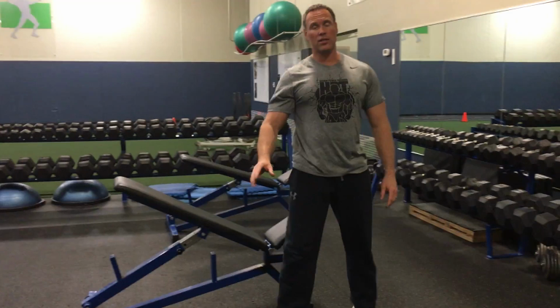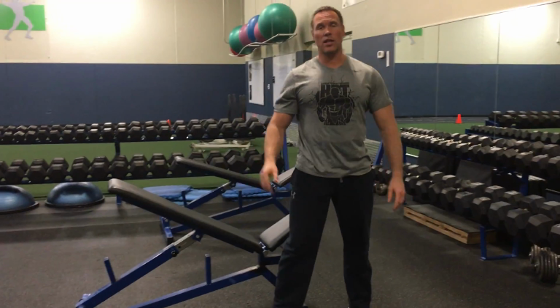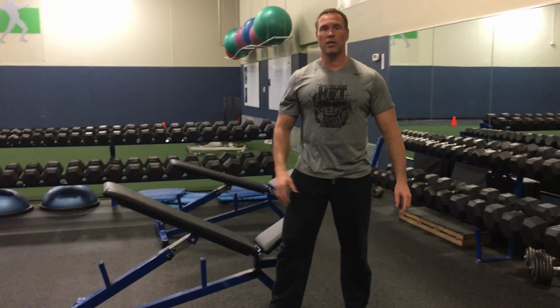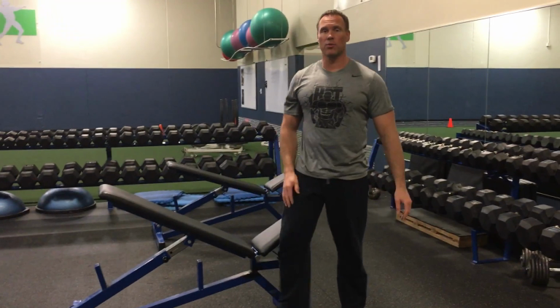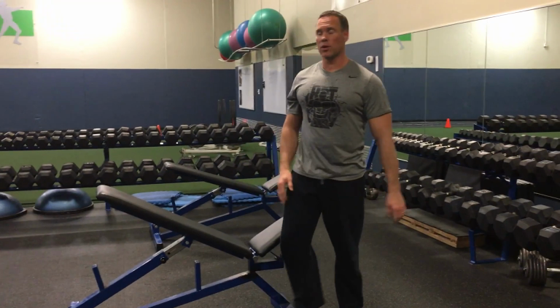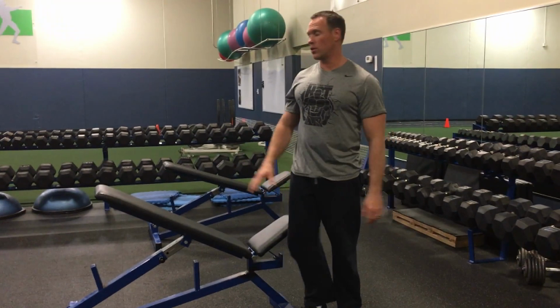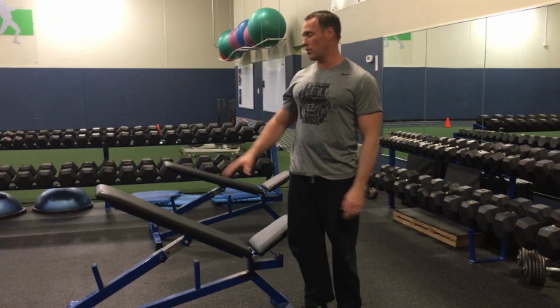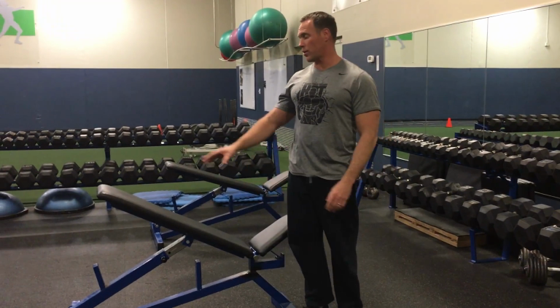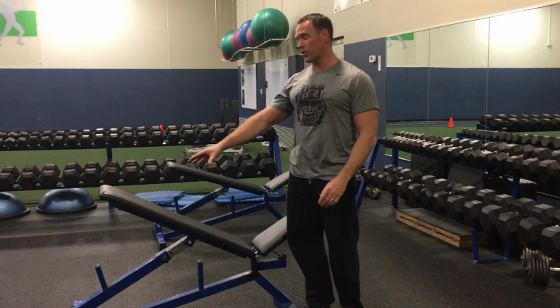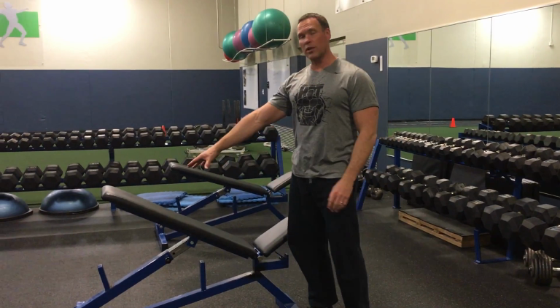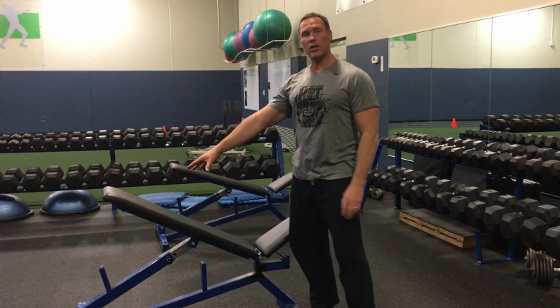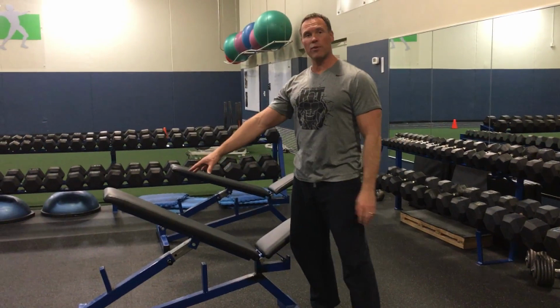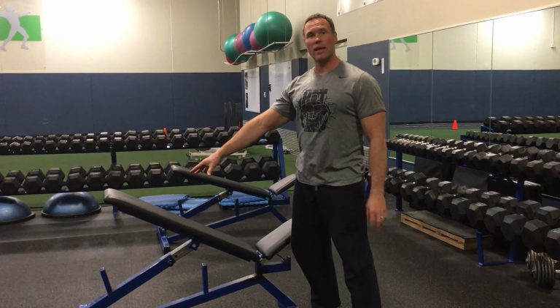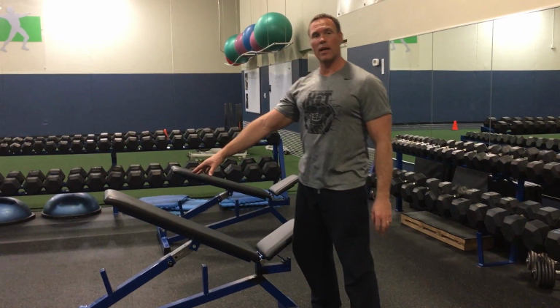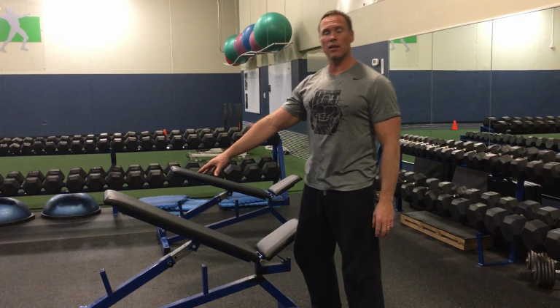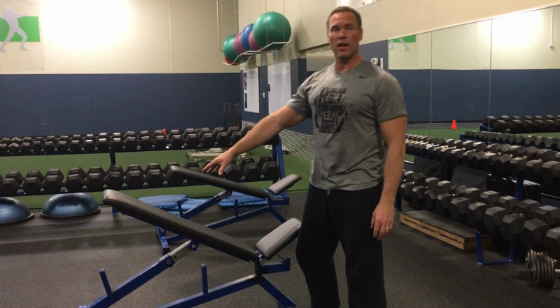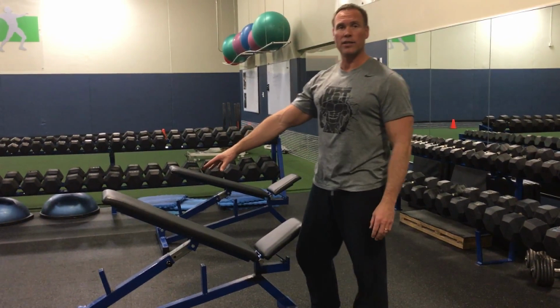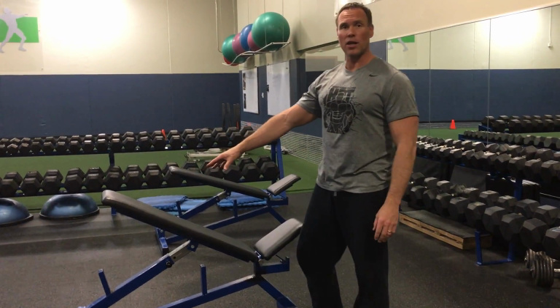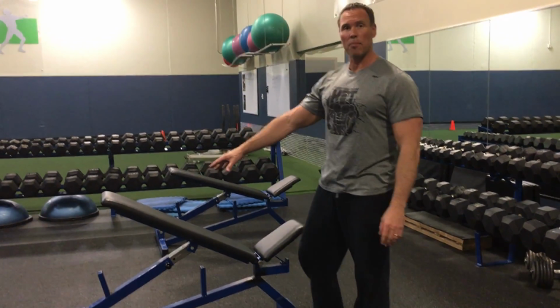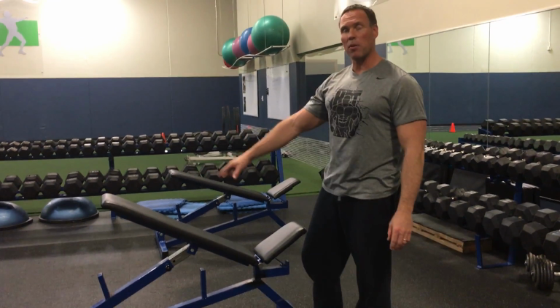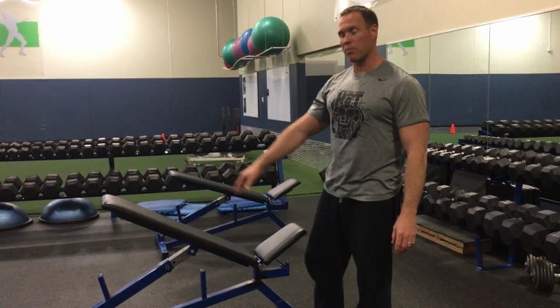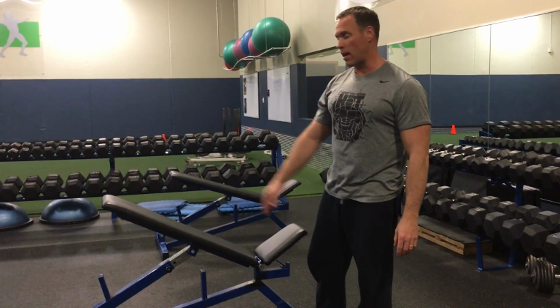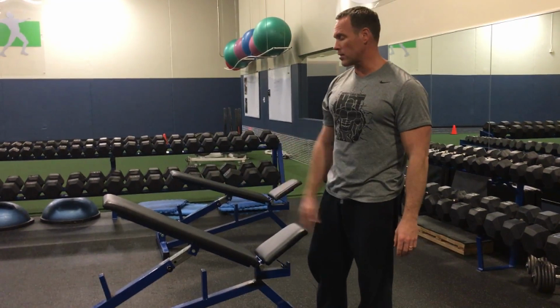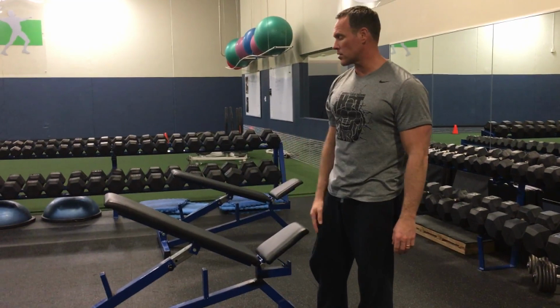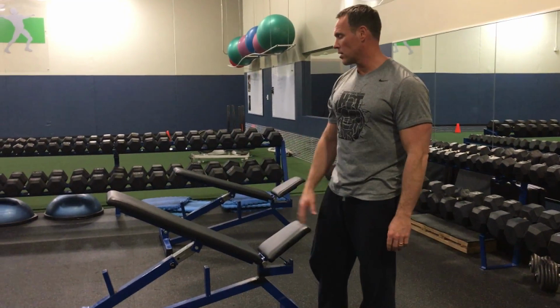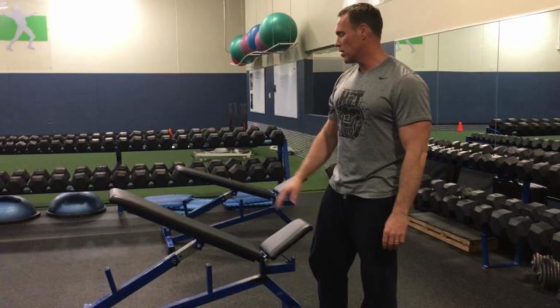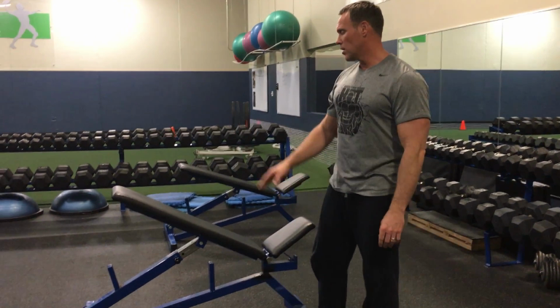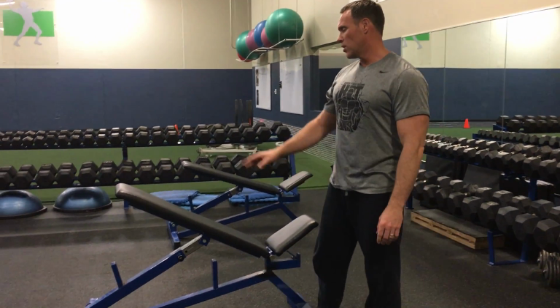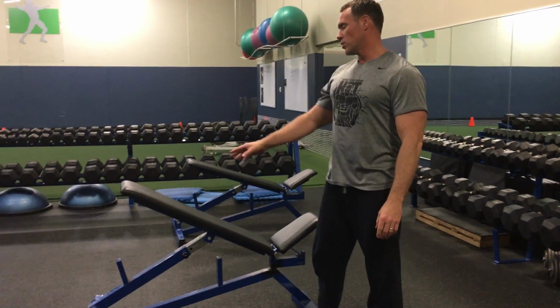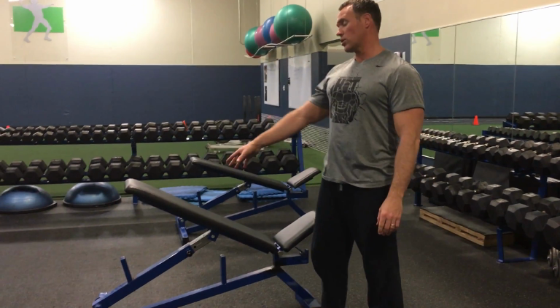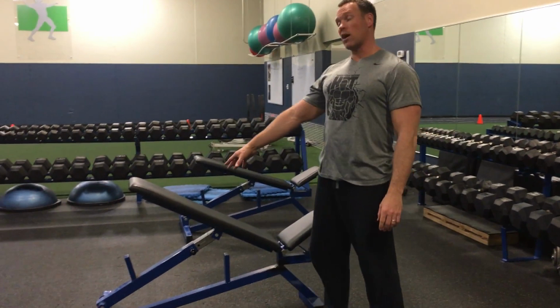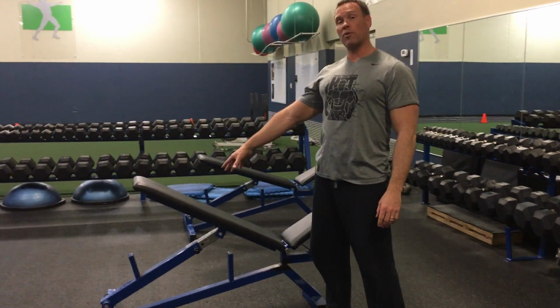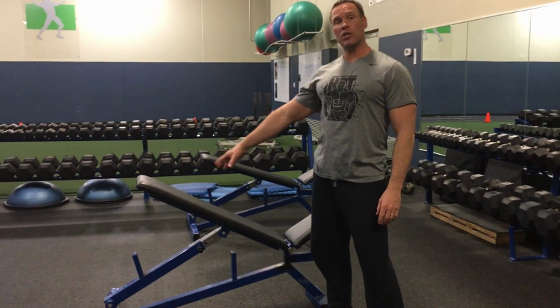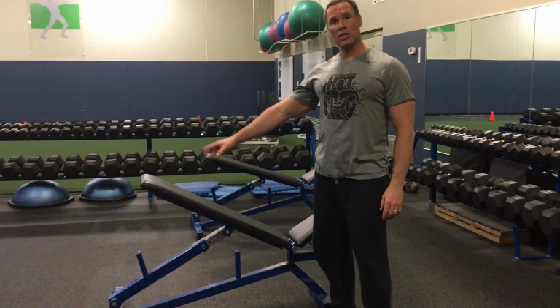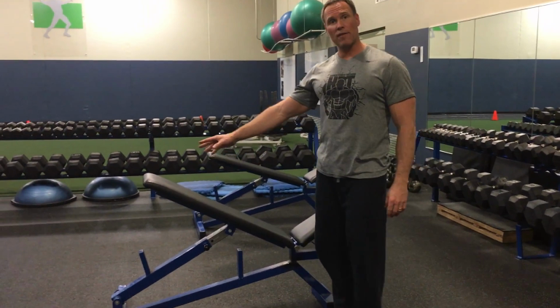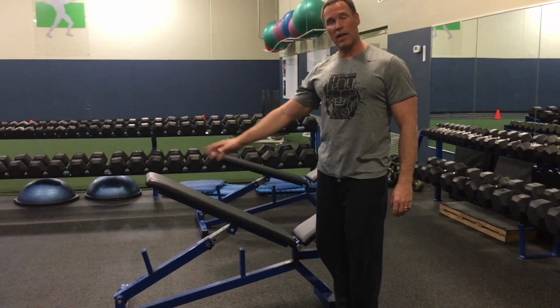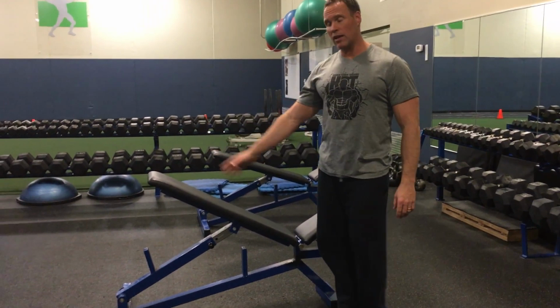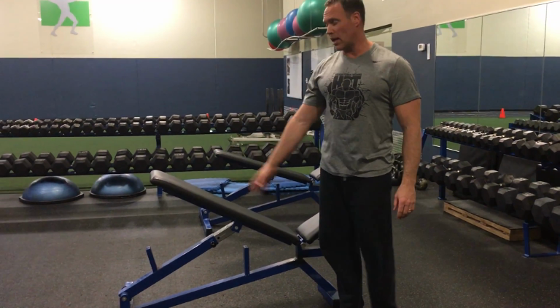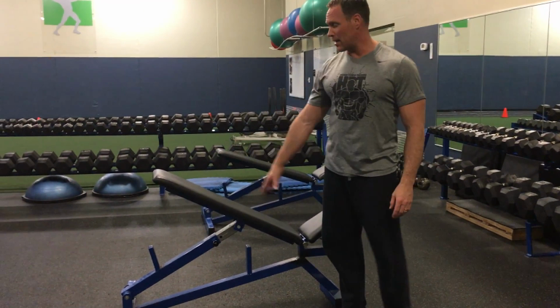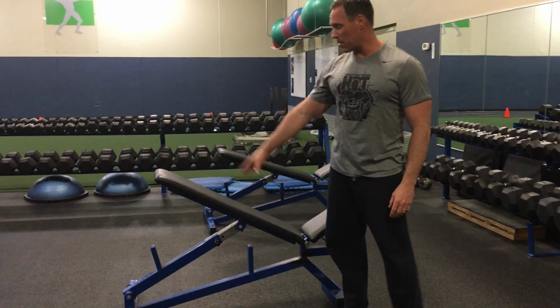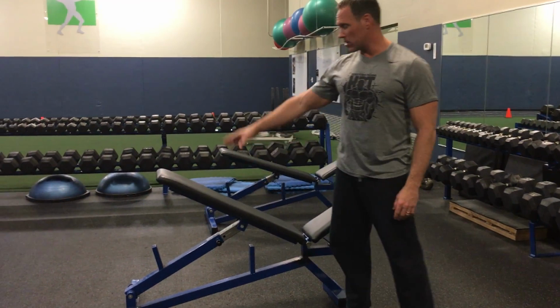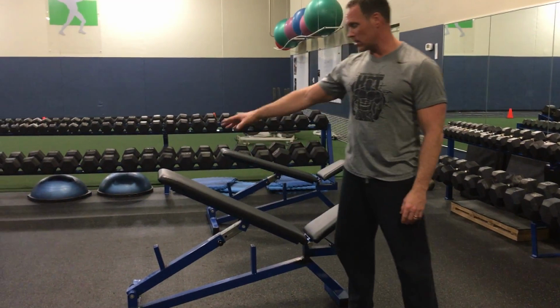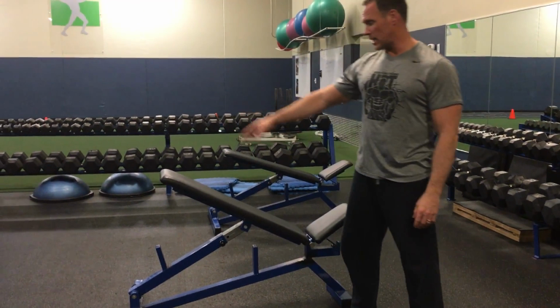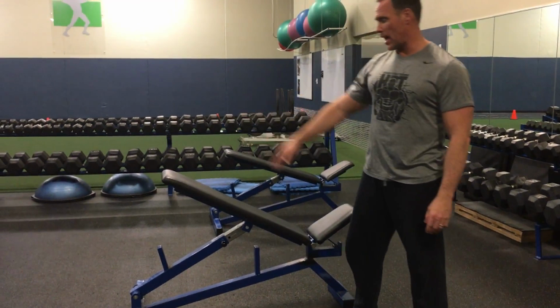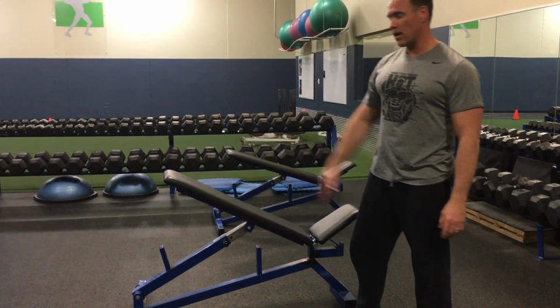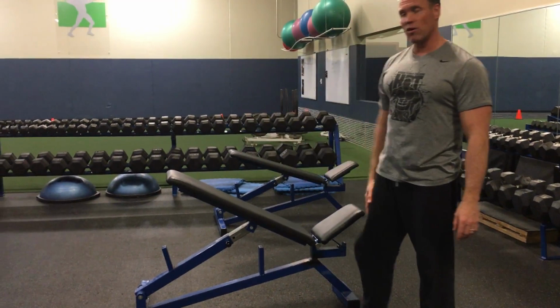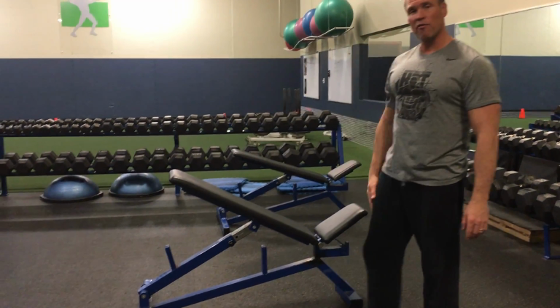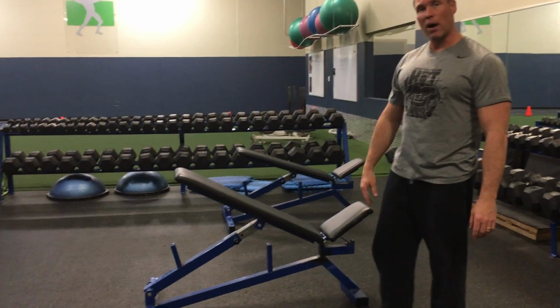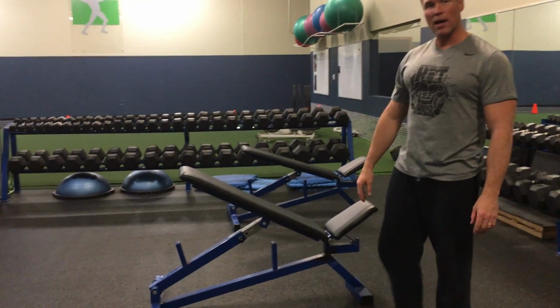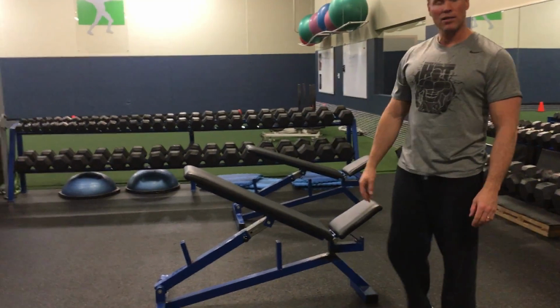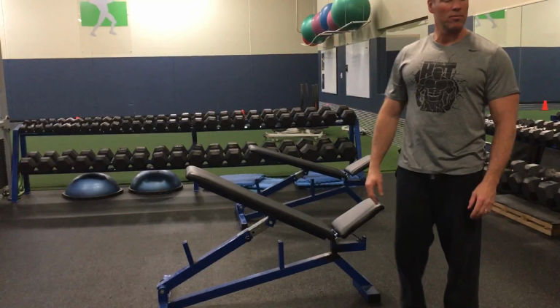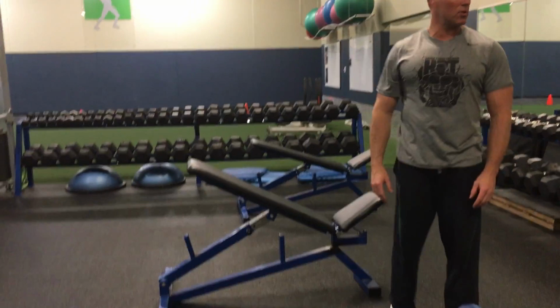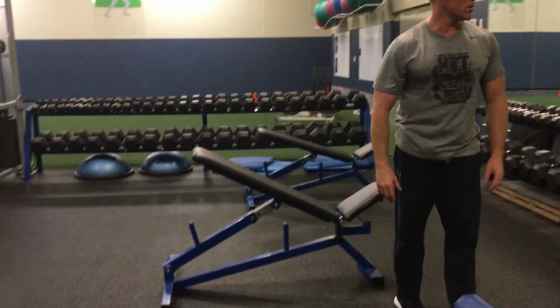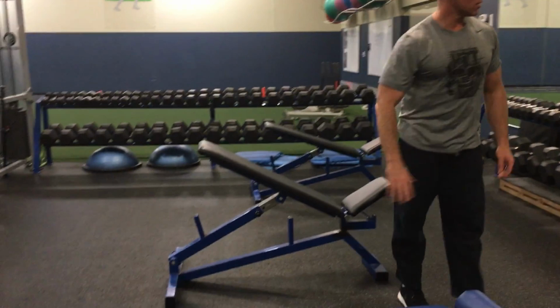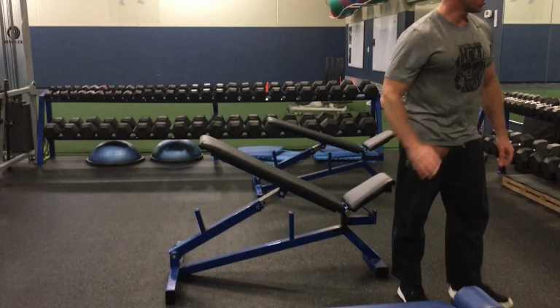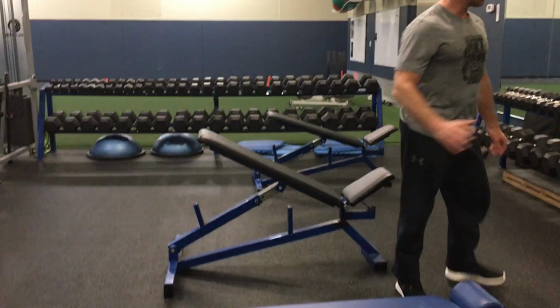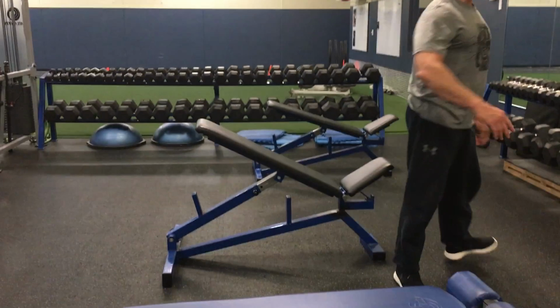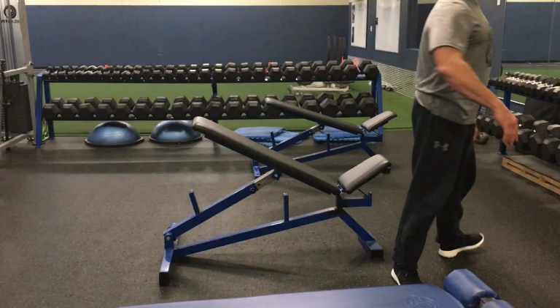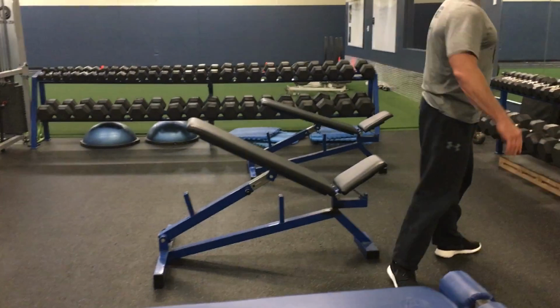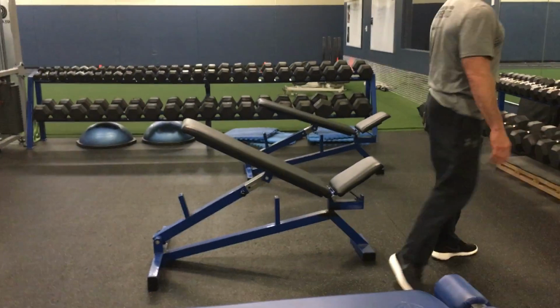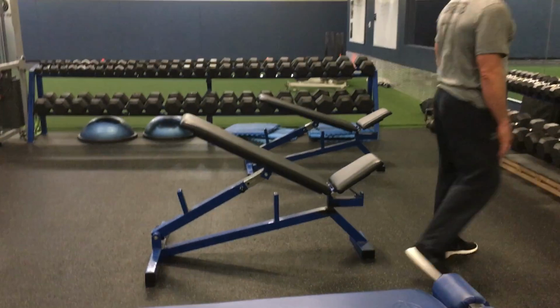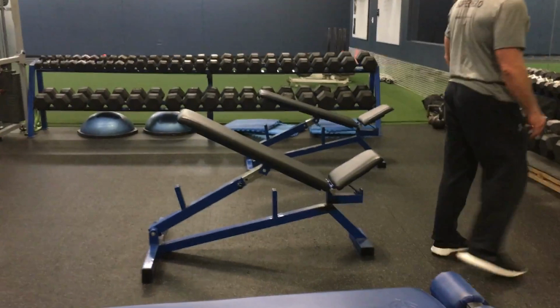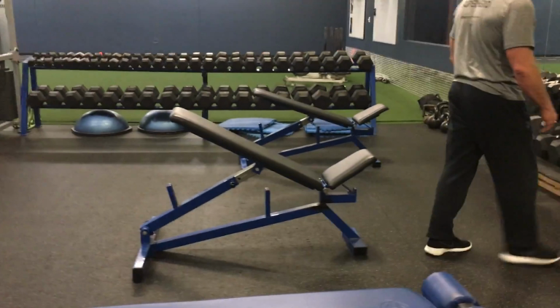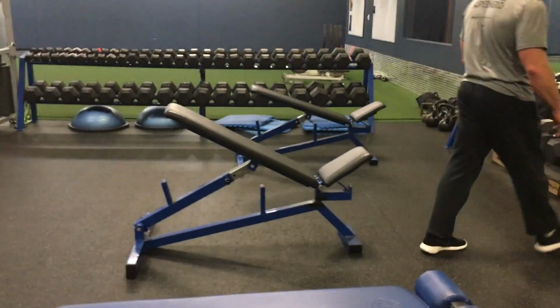The first exercise we're going to do is a 30-degree incline dumbbell press. Set the incline just above this angle if possible — a little bit under 45 degrees.